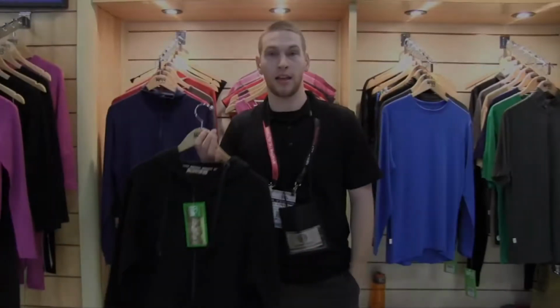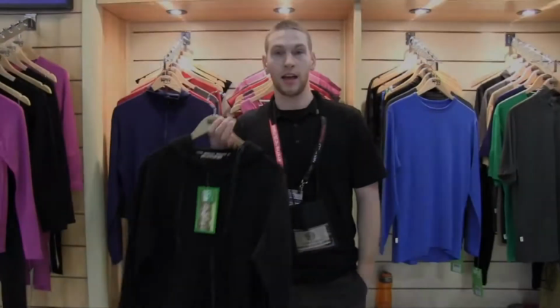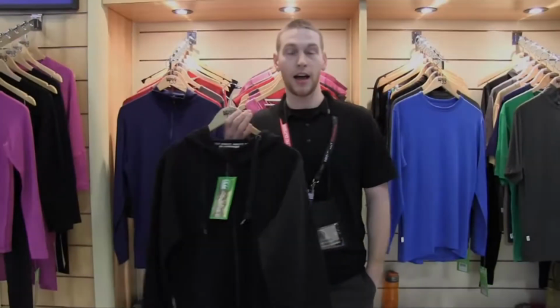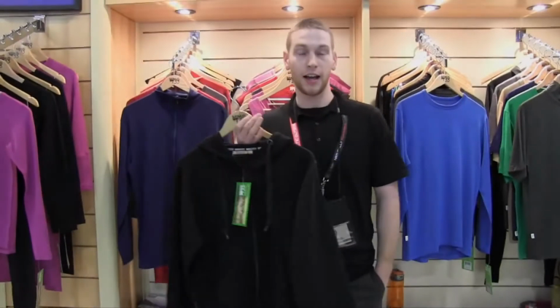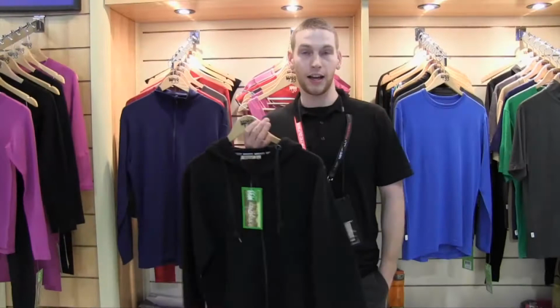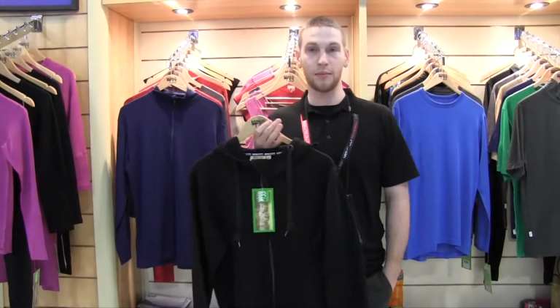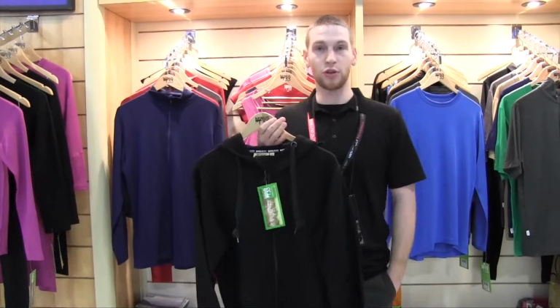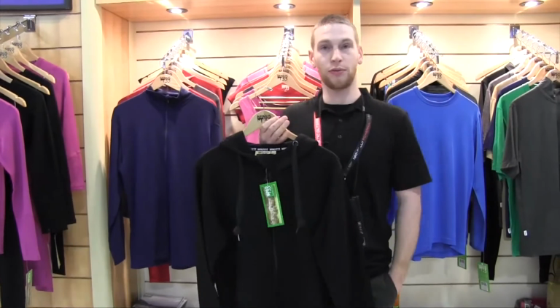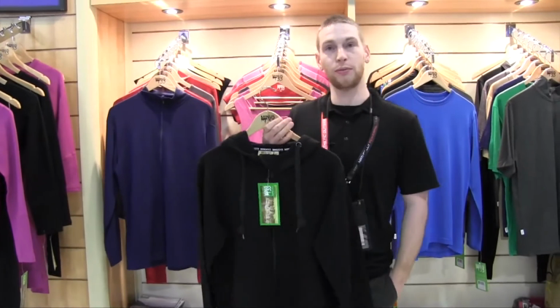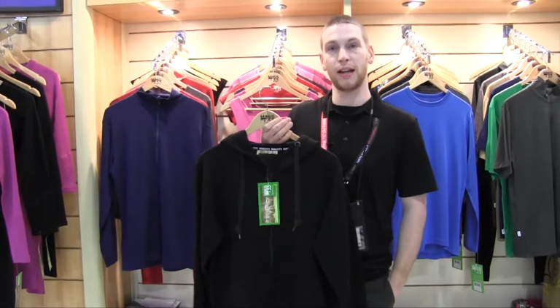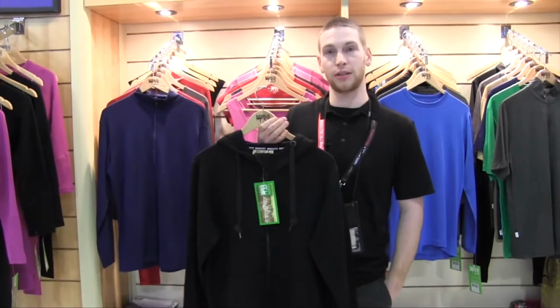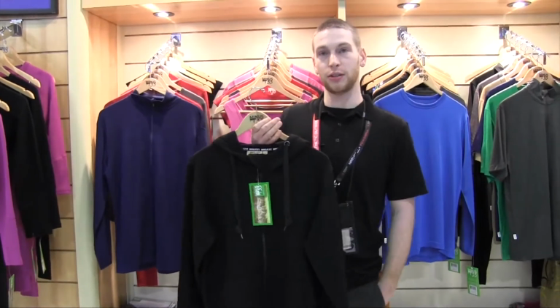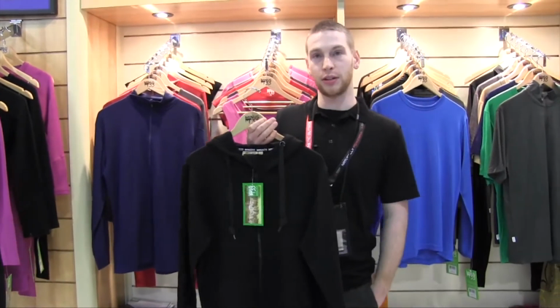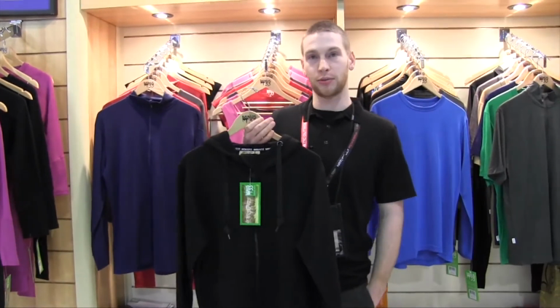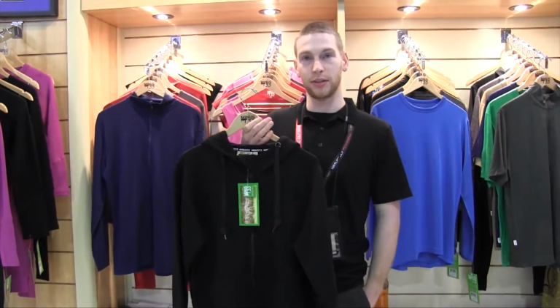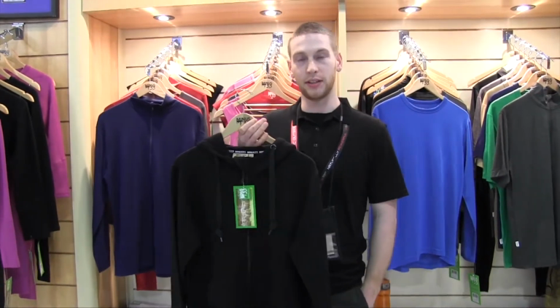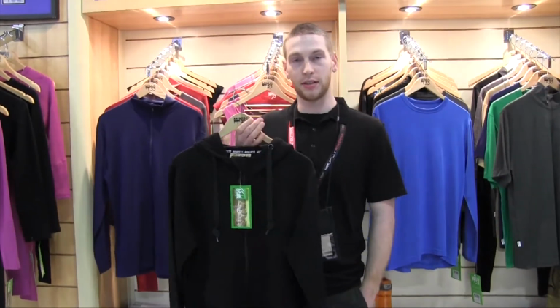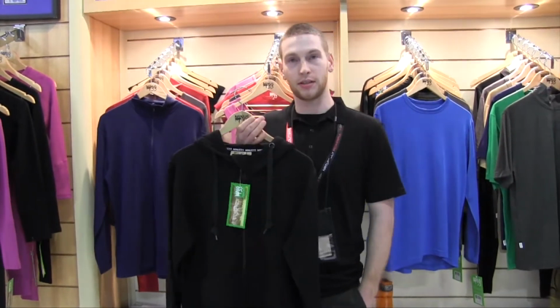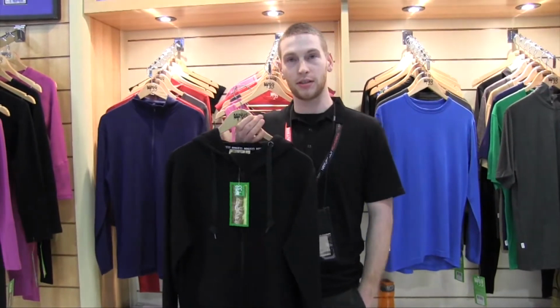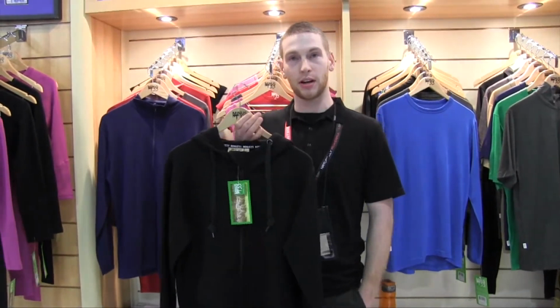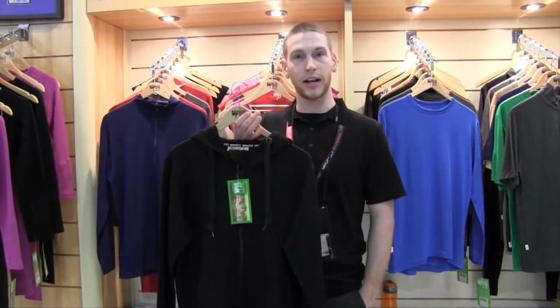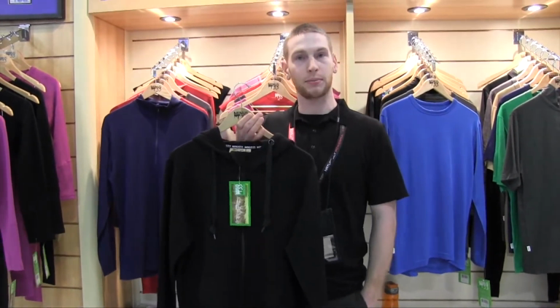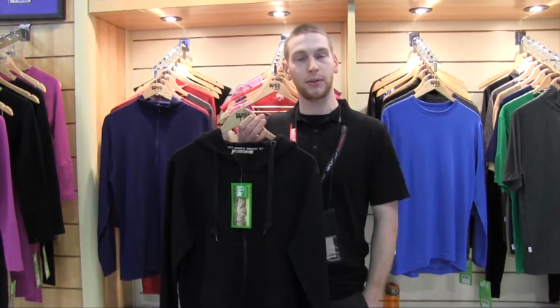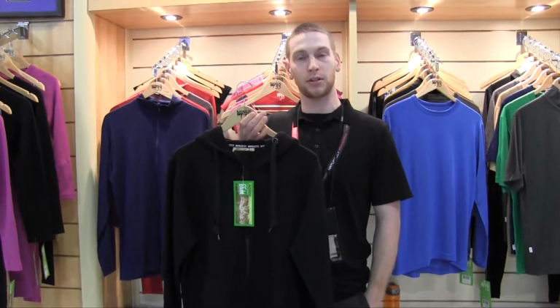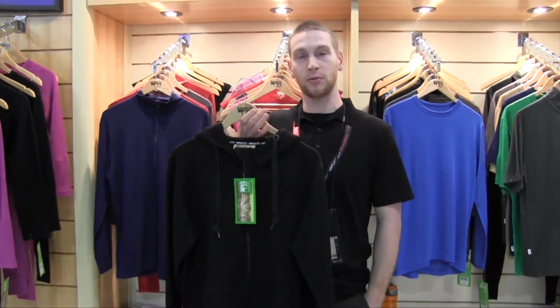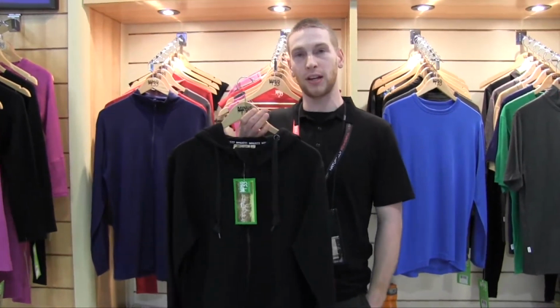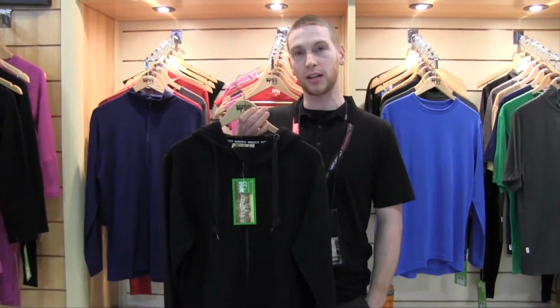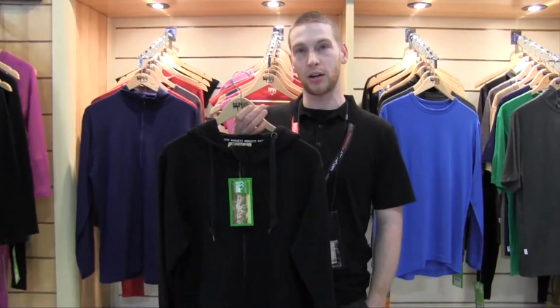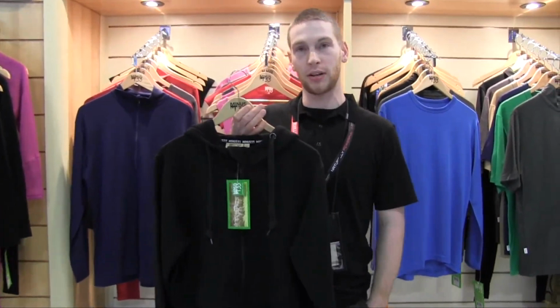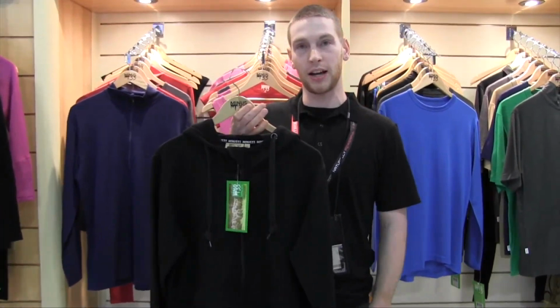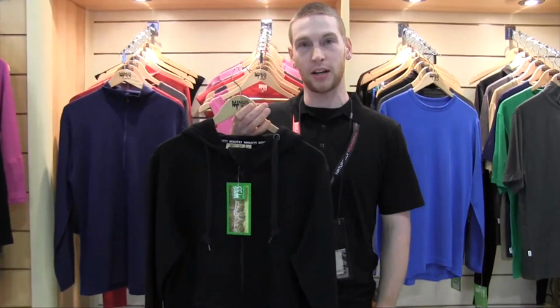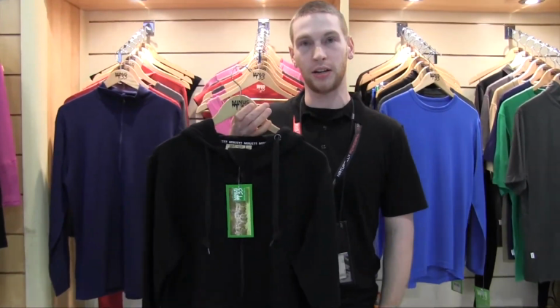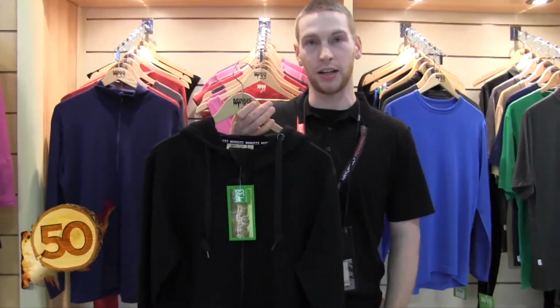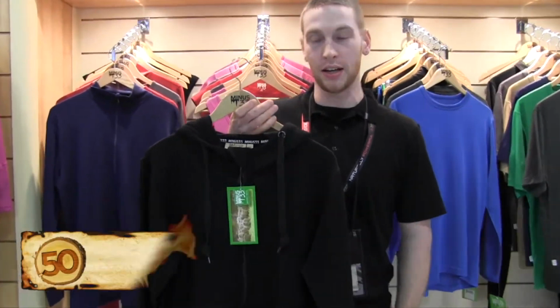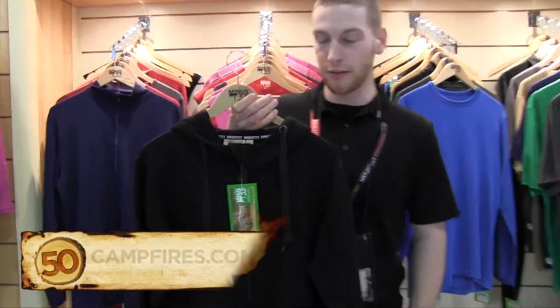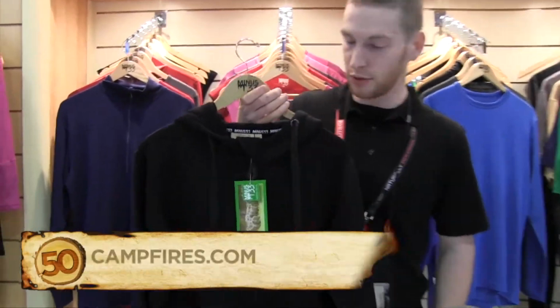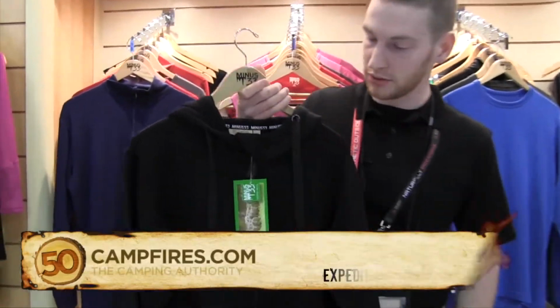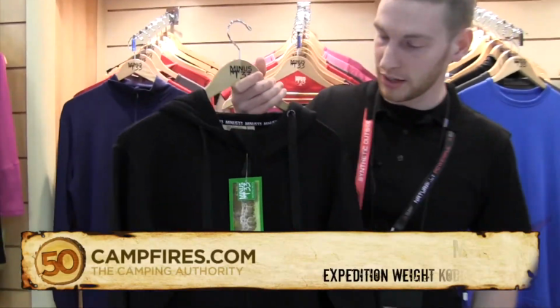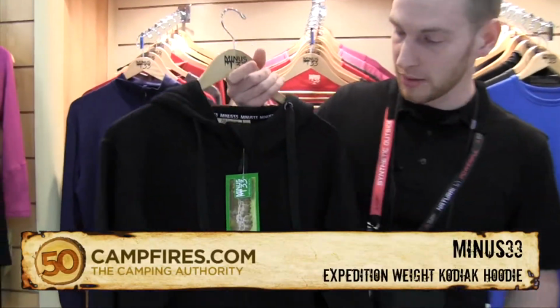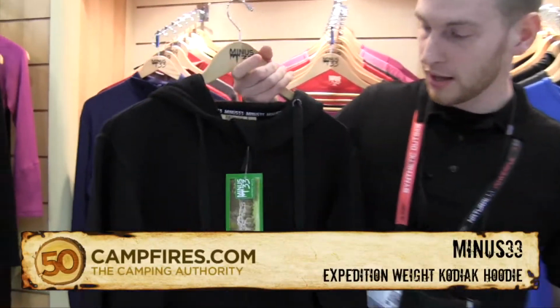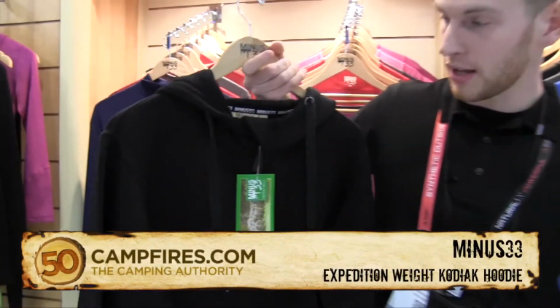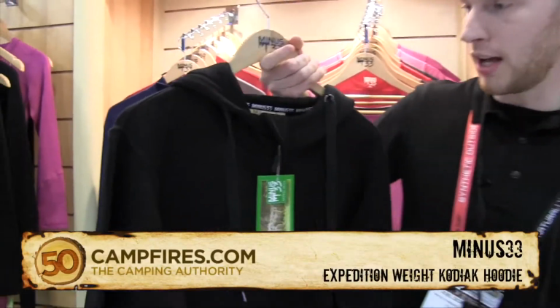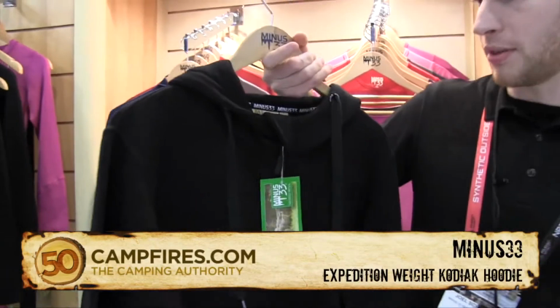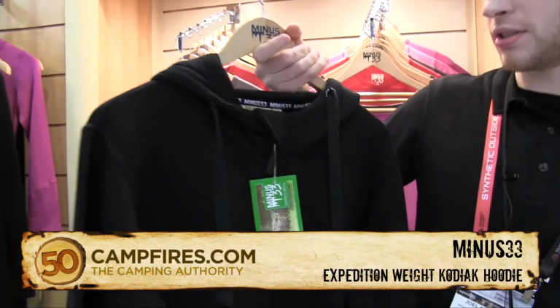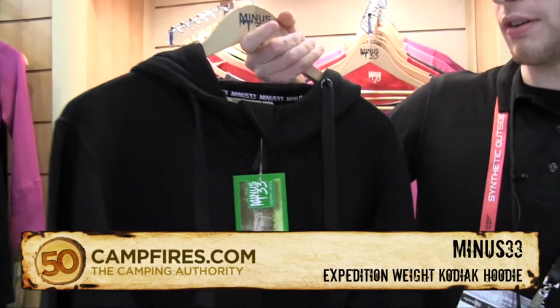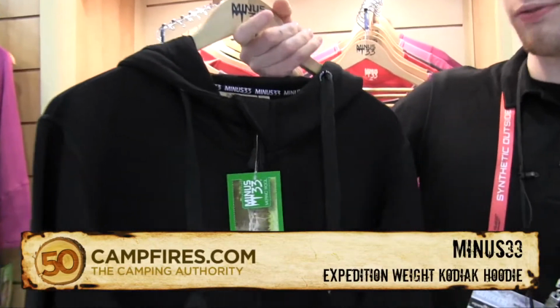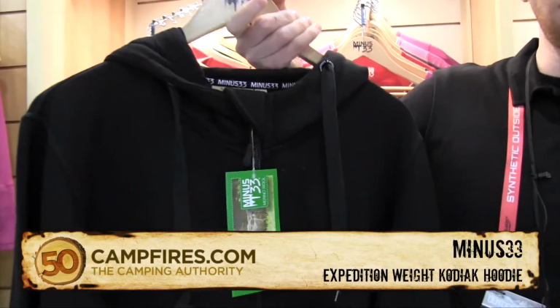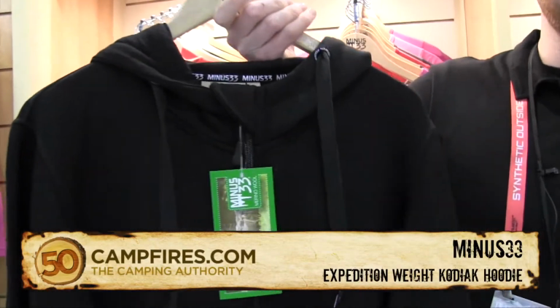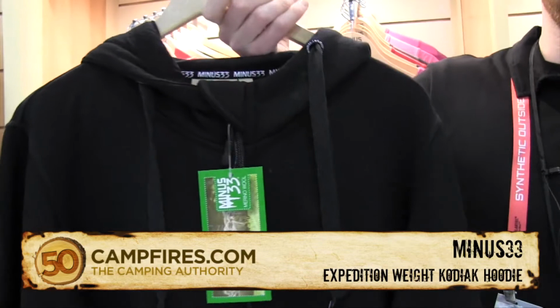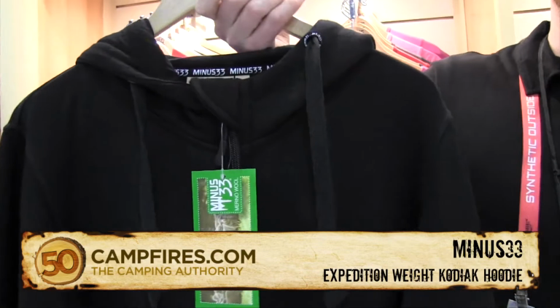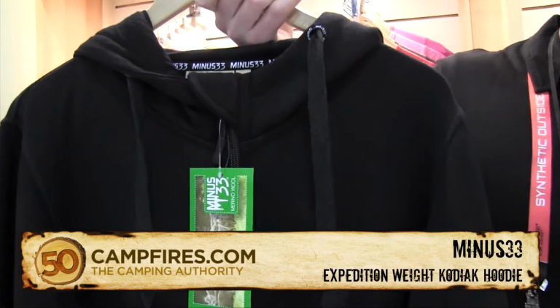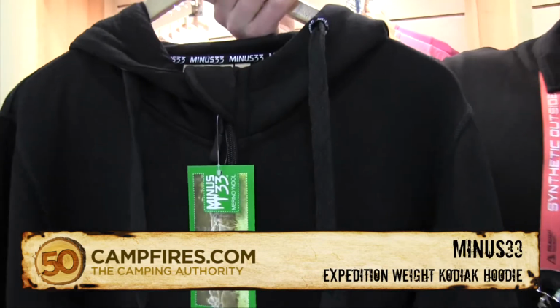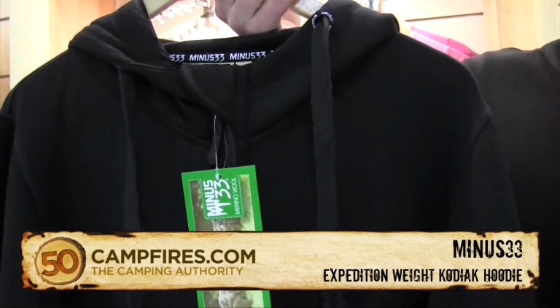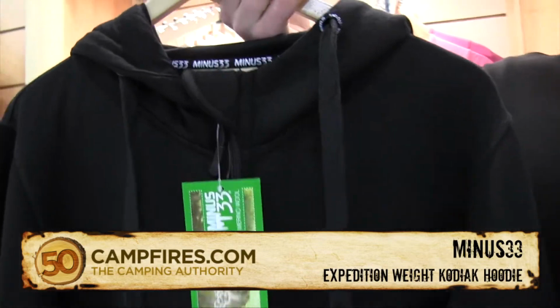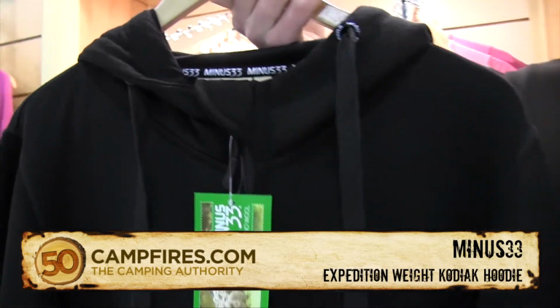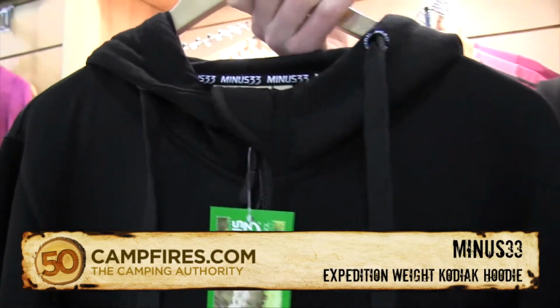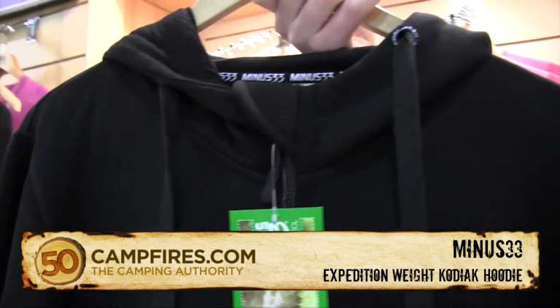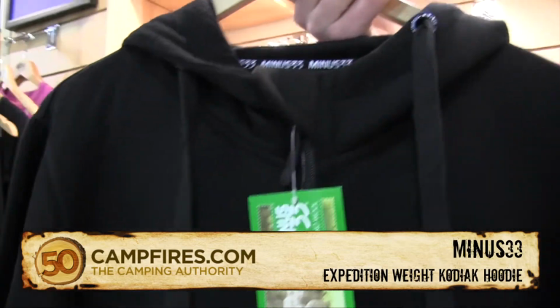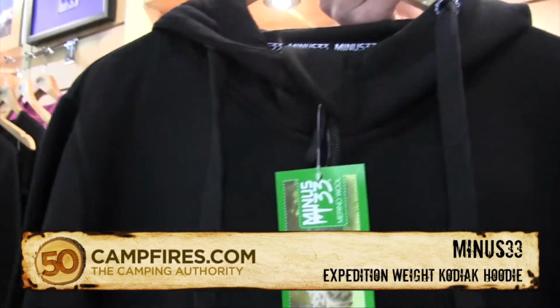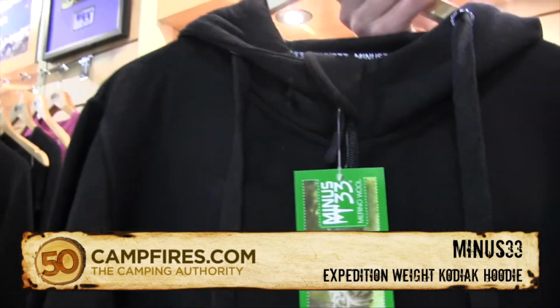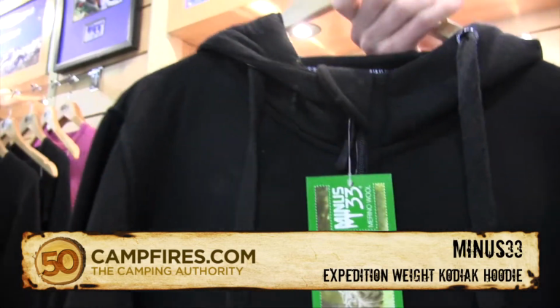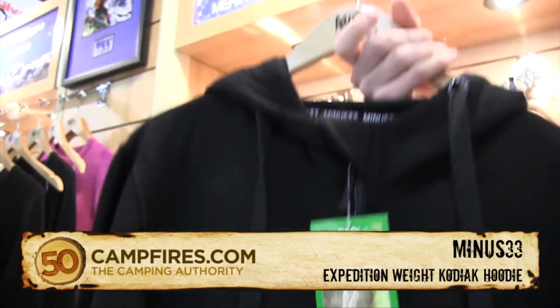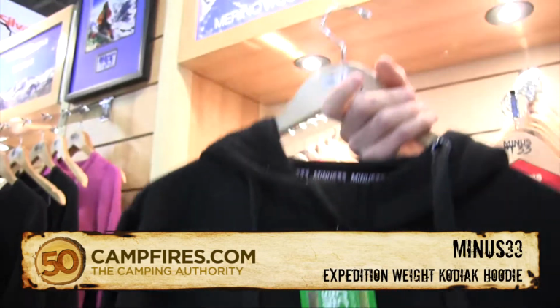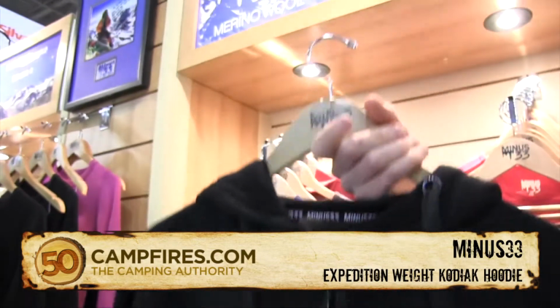Hi, I'm Joel from Minus 33 and this is our Expedition Weight Kodiak Hoodie, full zip. This is a 400 gram brushed merino wool.